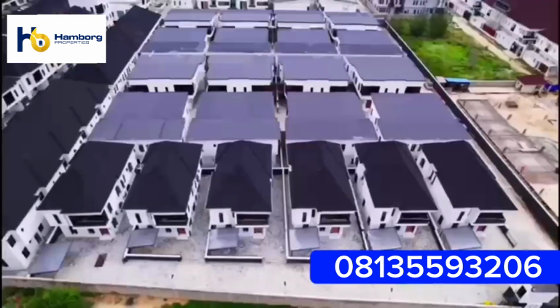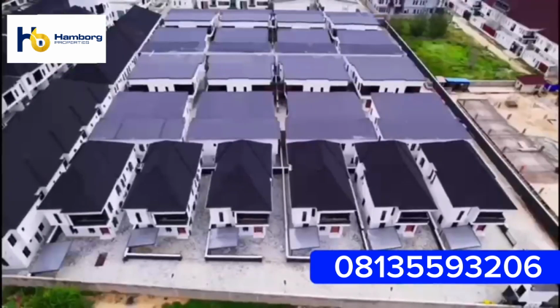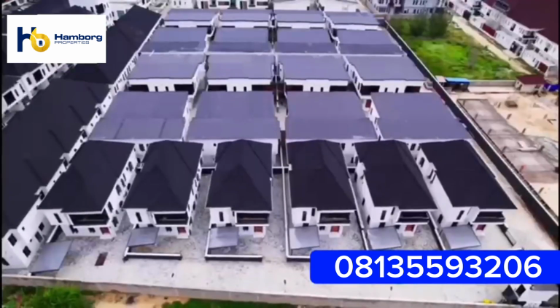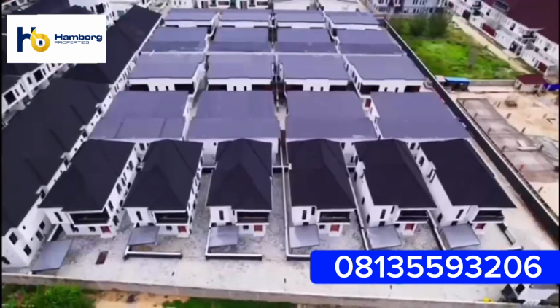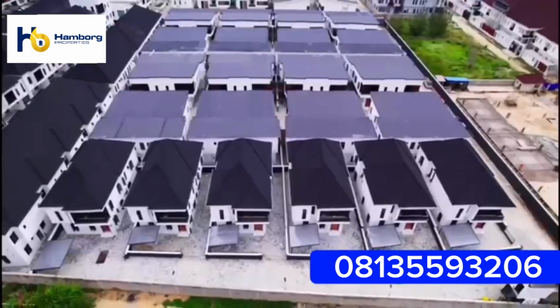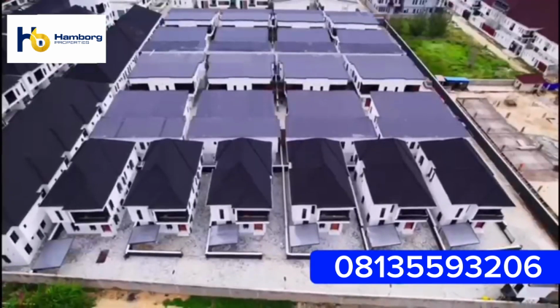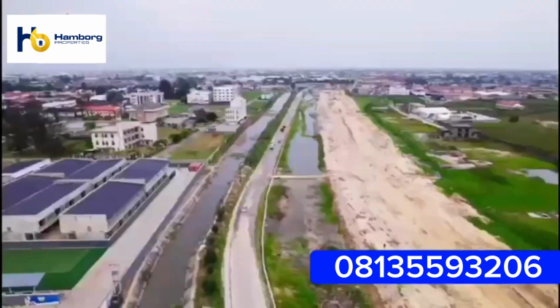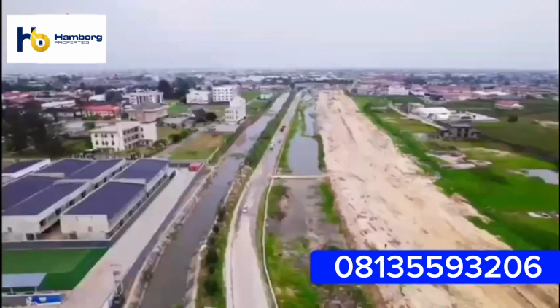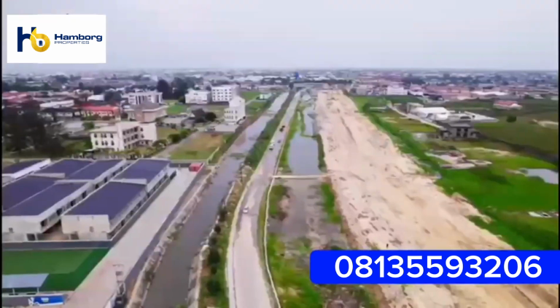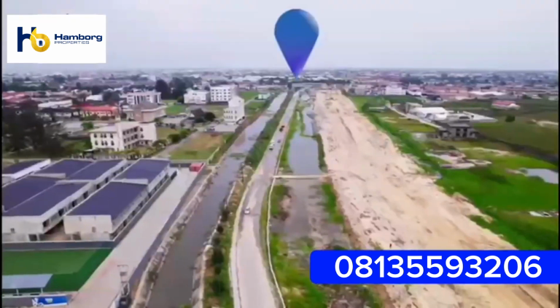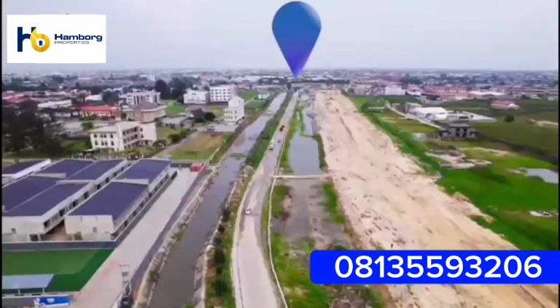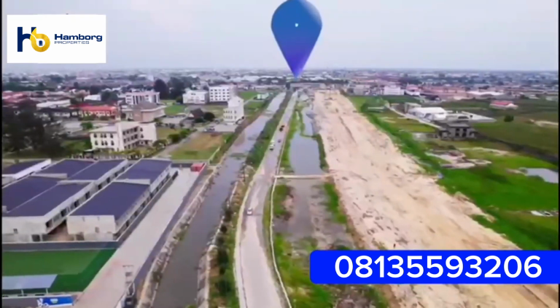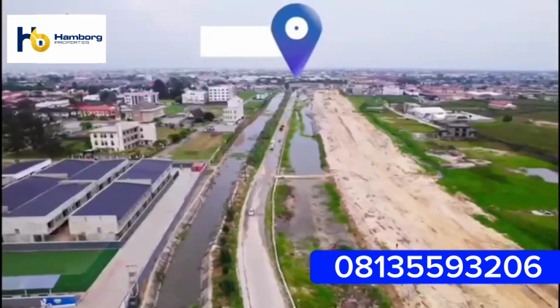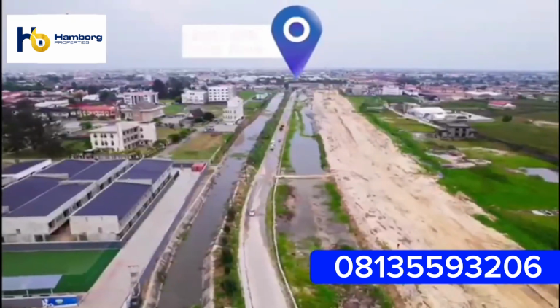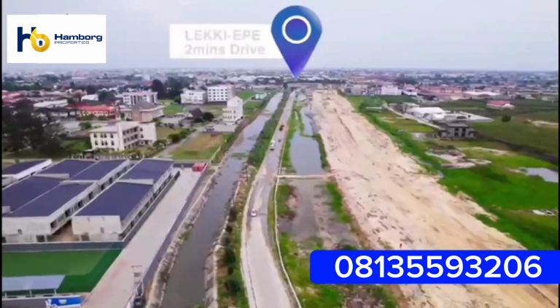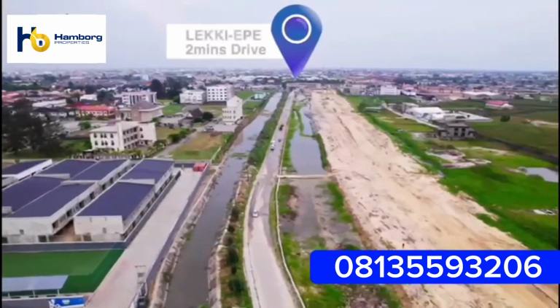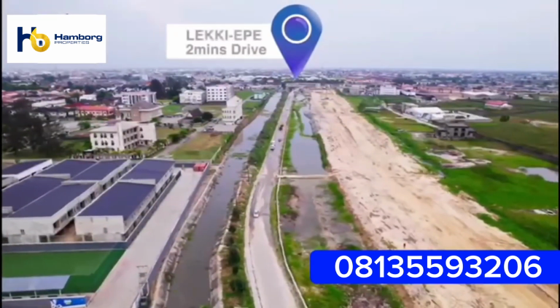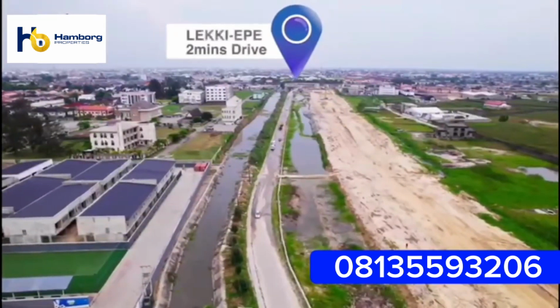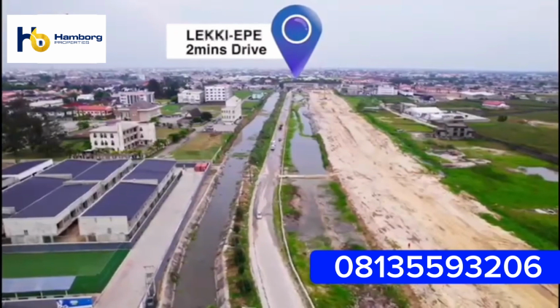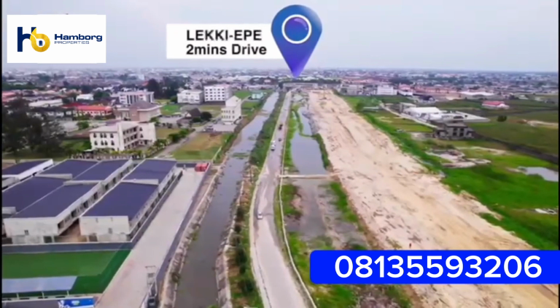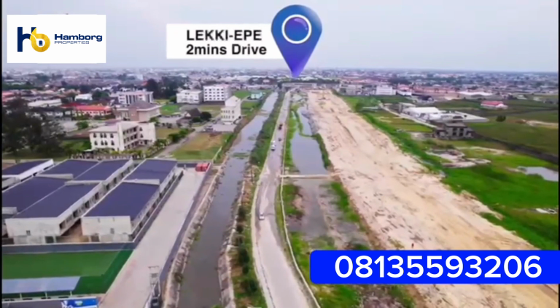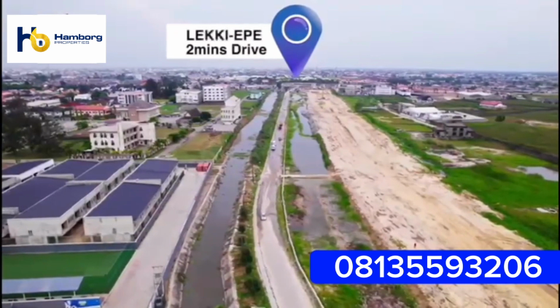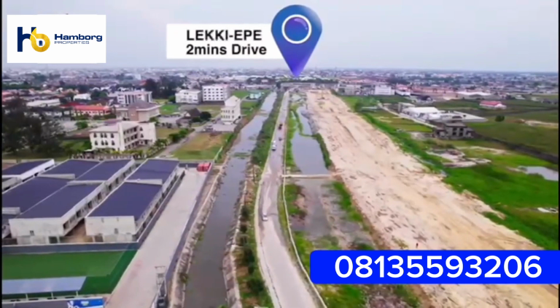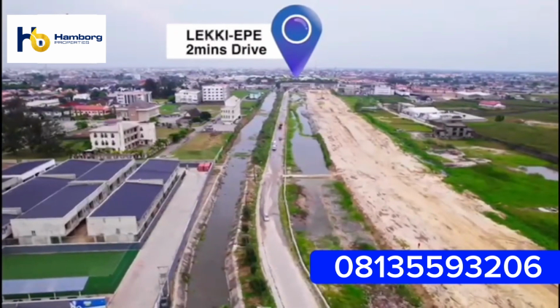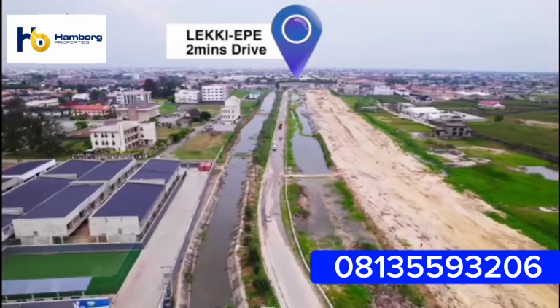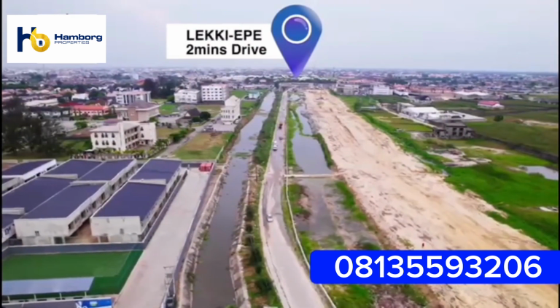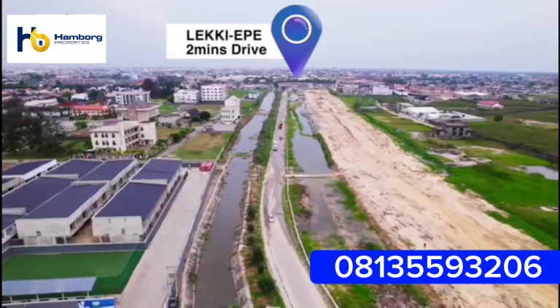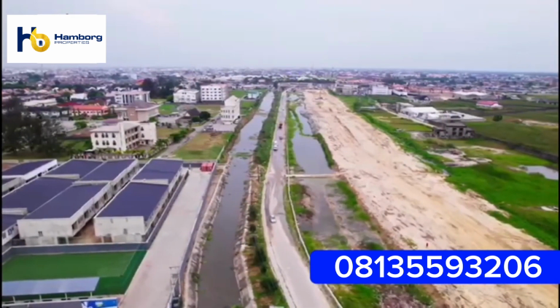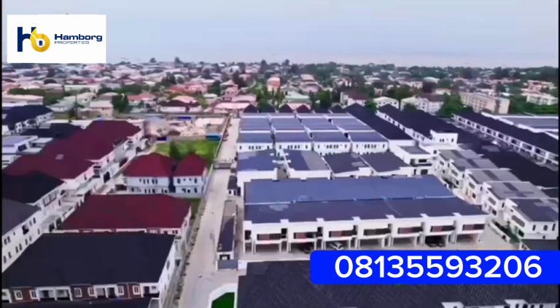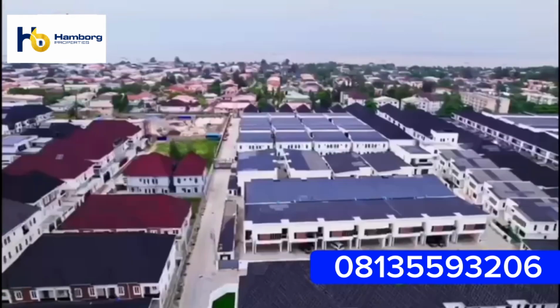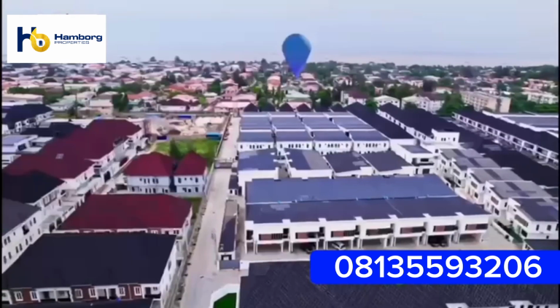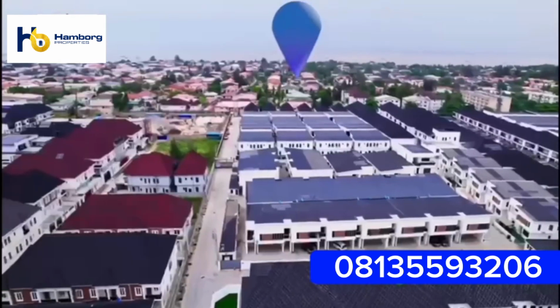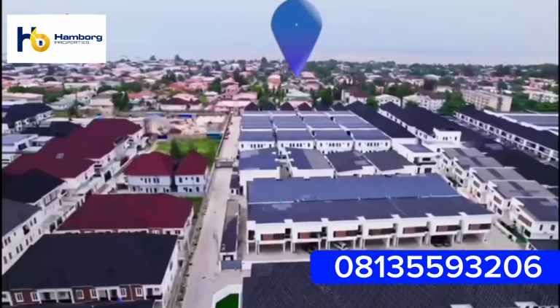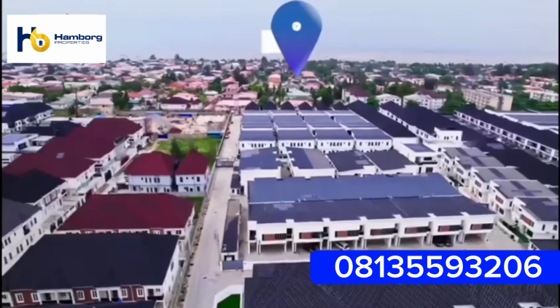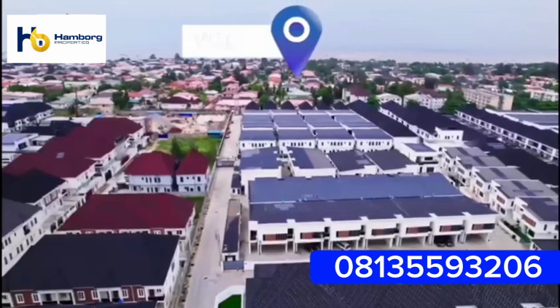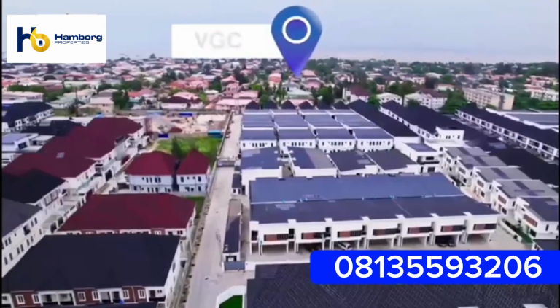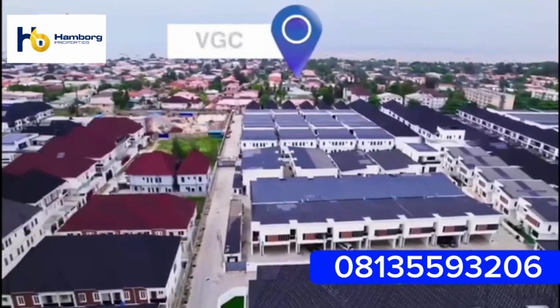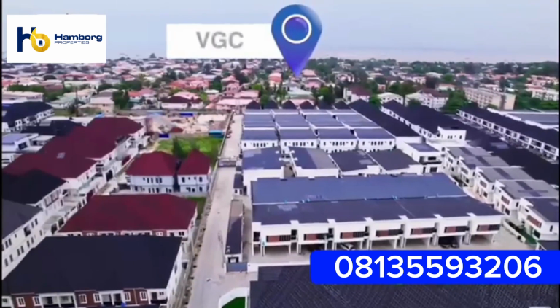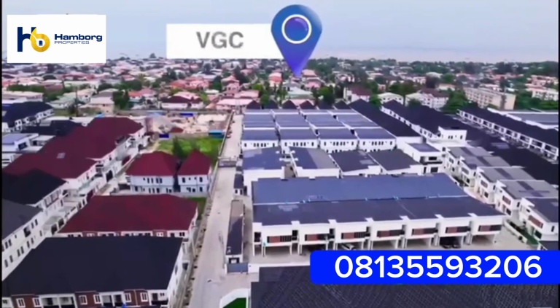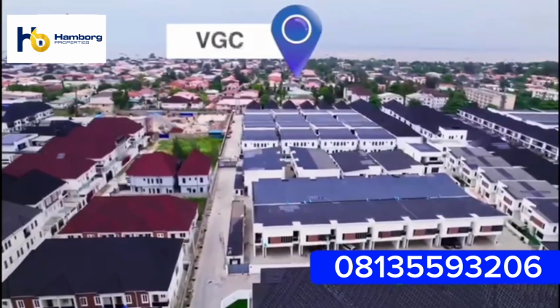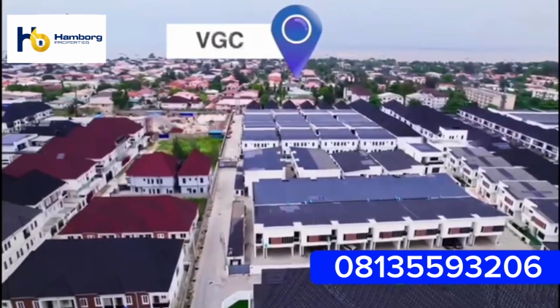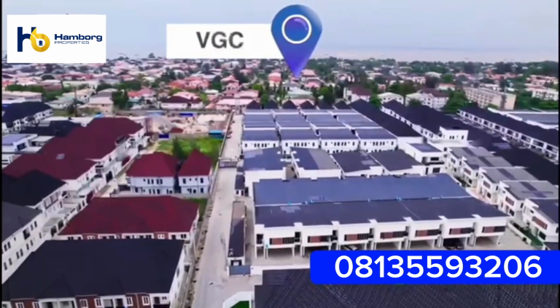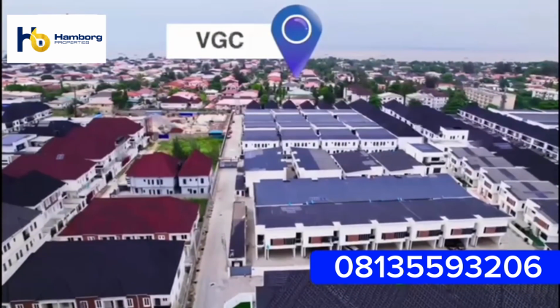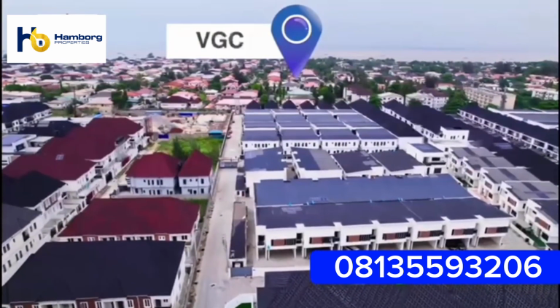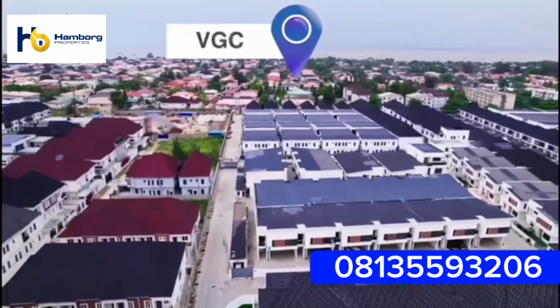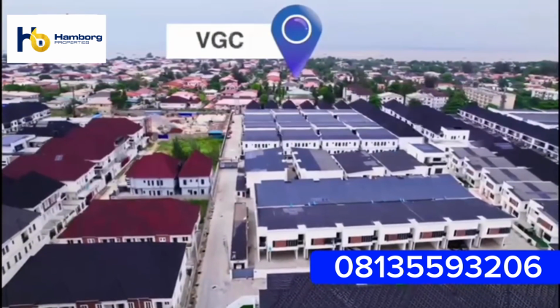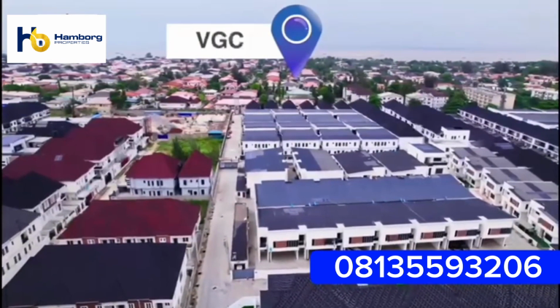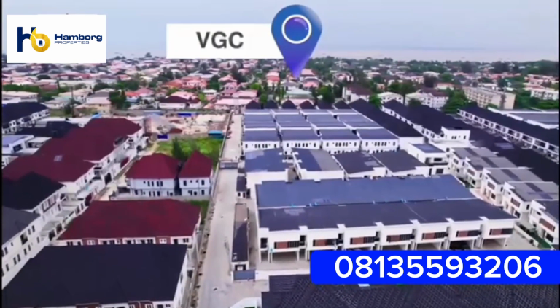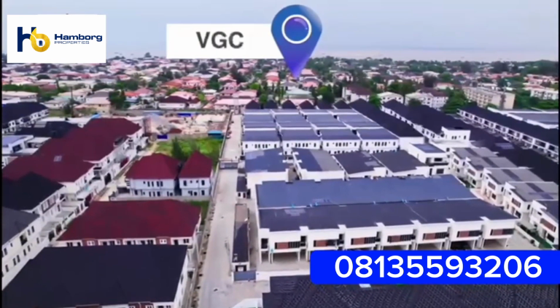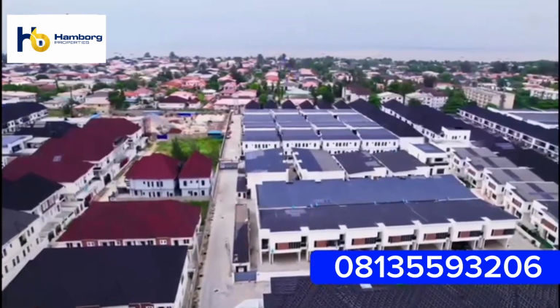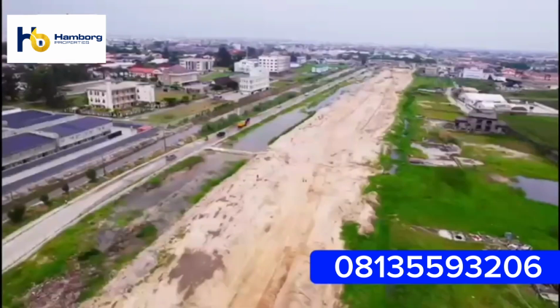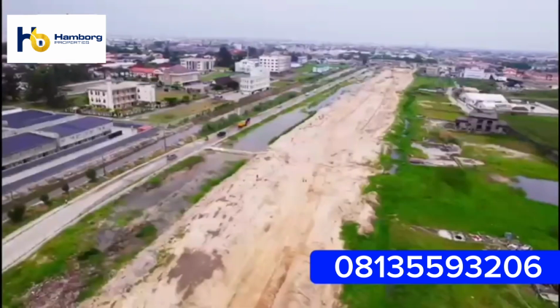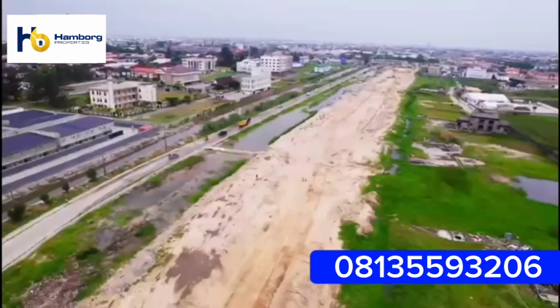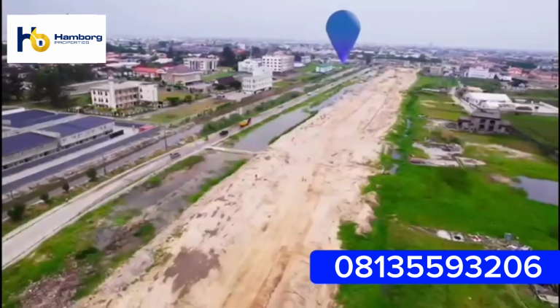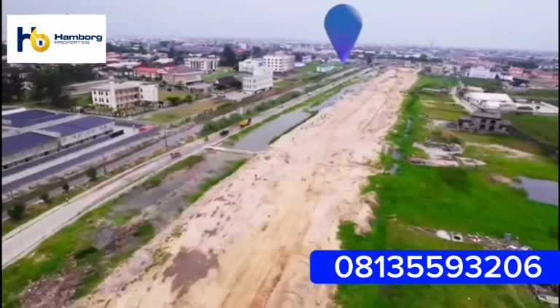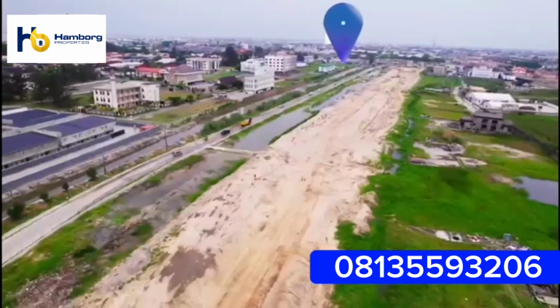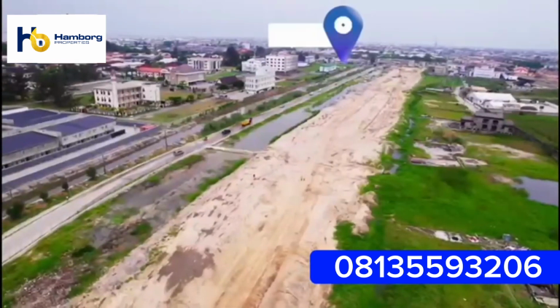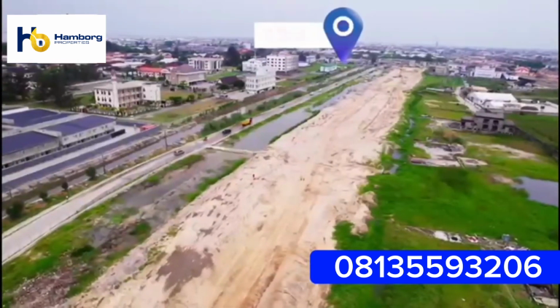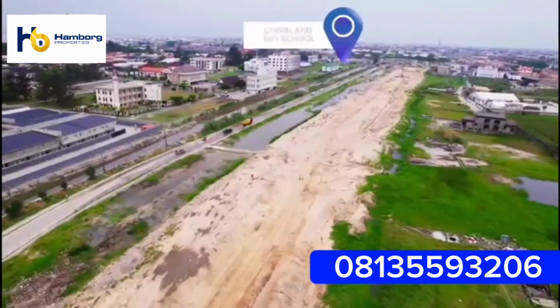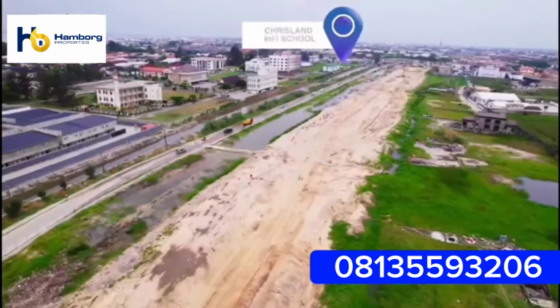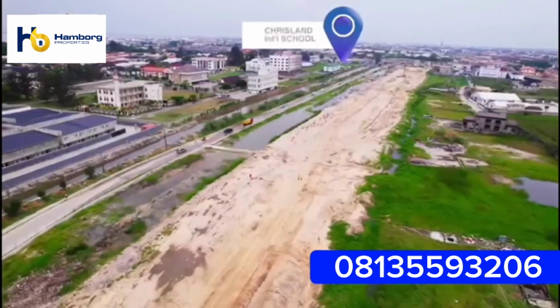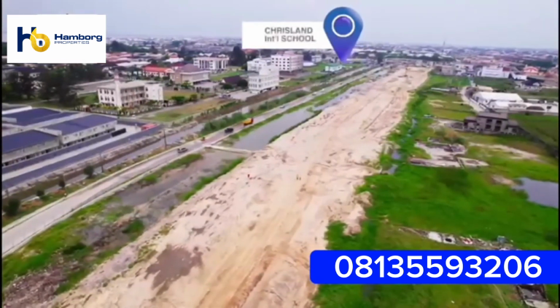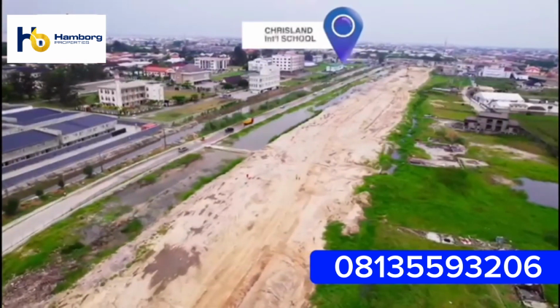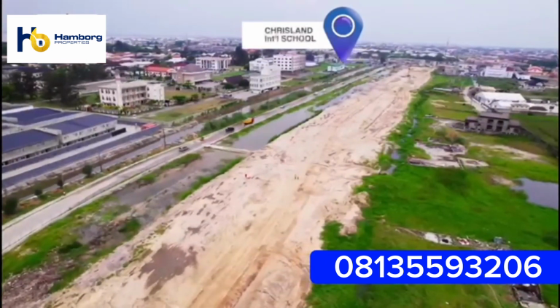Our estate is a two-minute drive from Lake Yekbe Expressway. We are sharing neighborhood with Victoria Garden City and Chrisland International School.